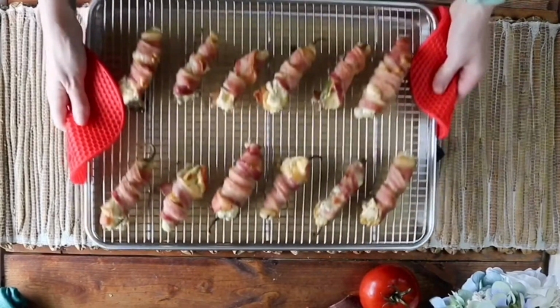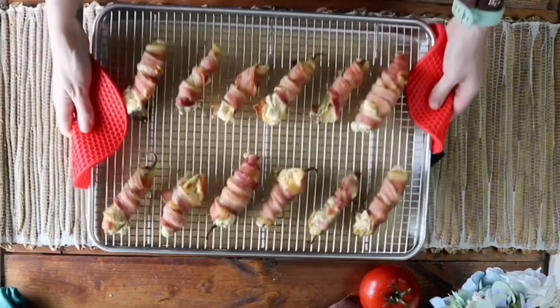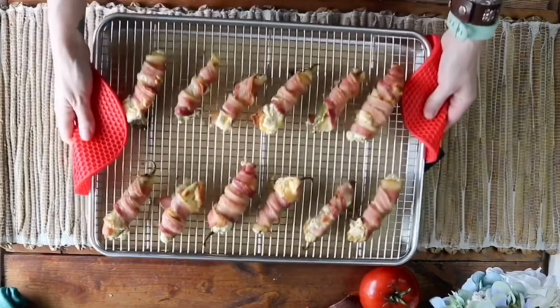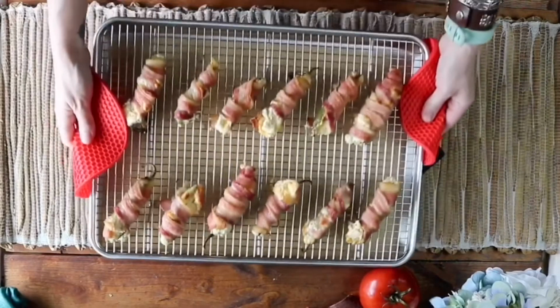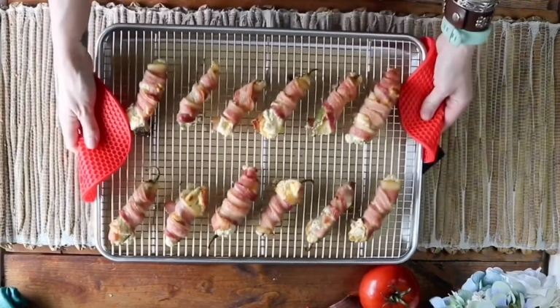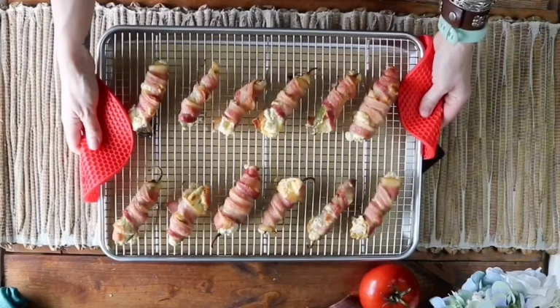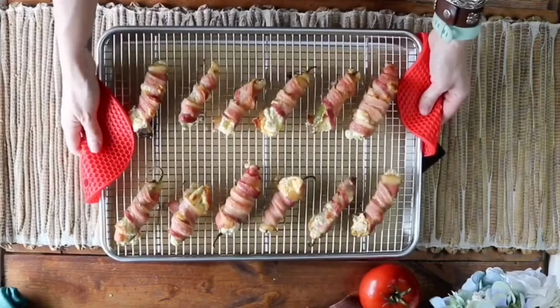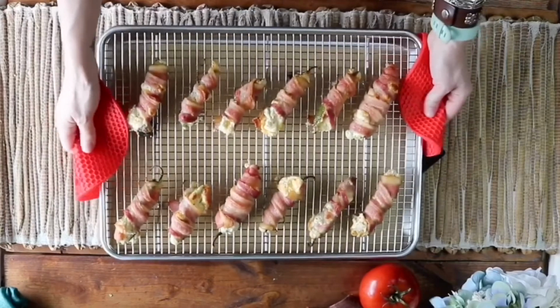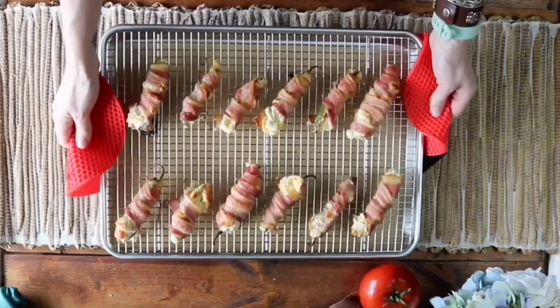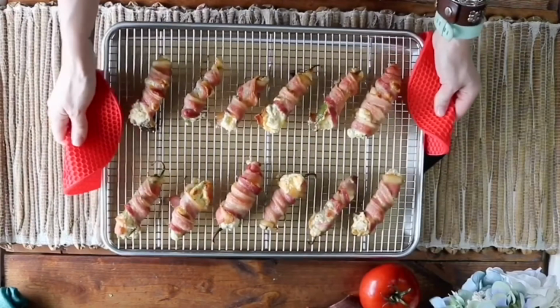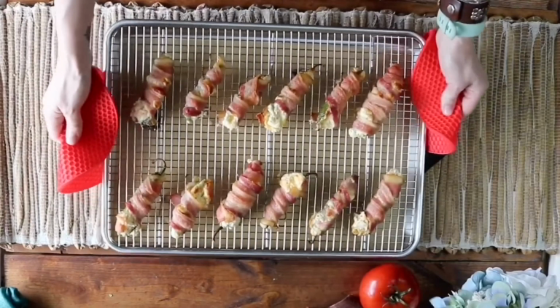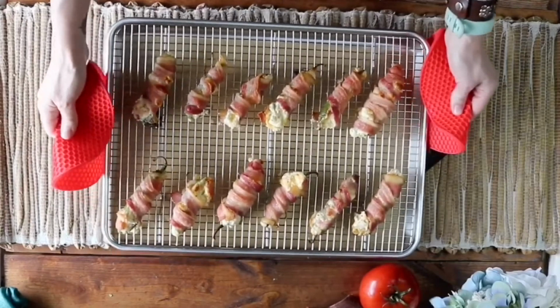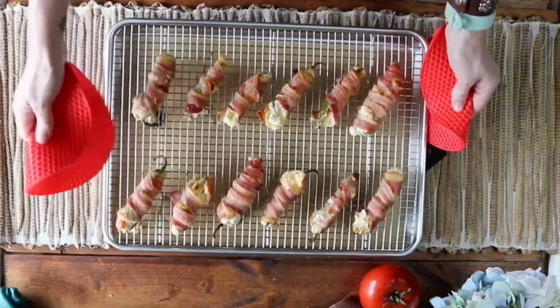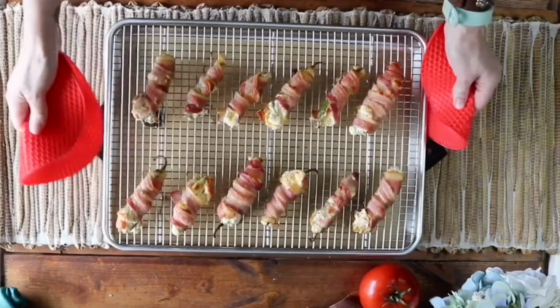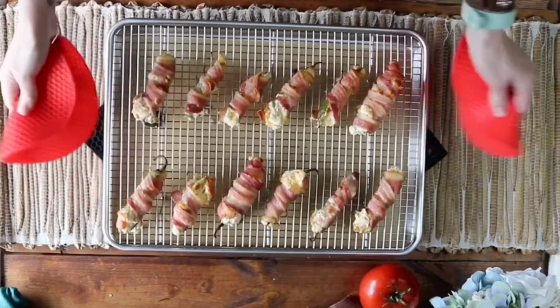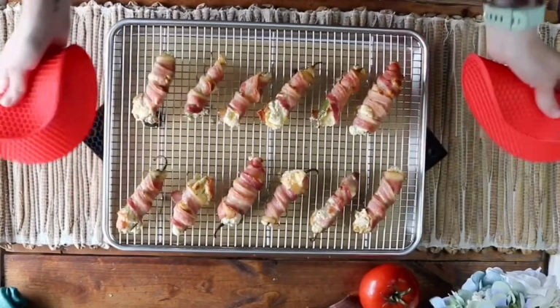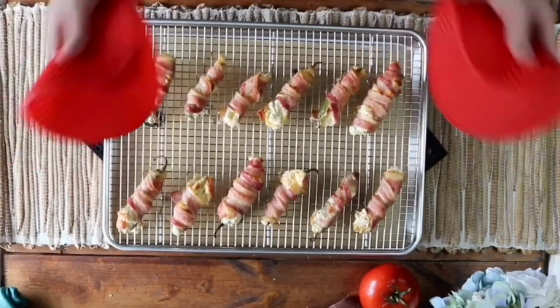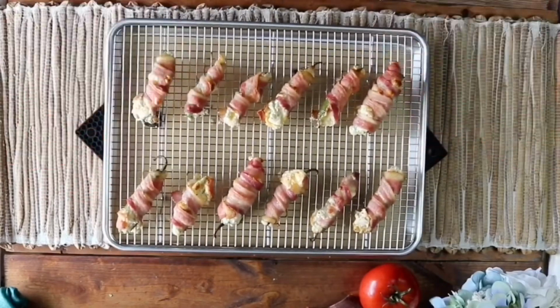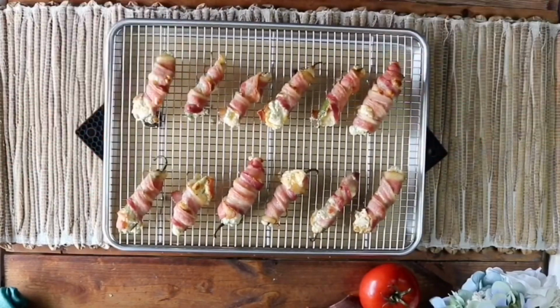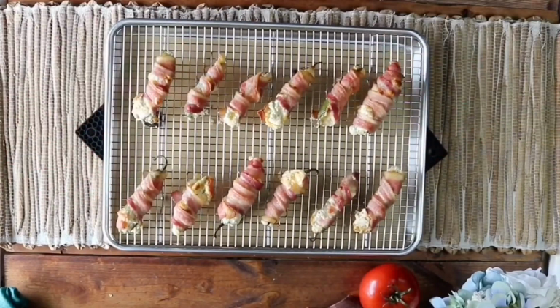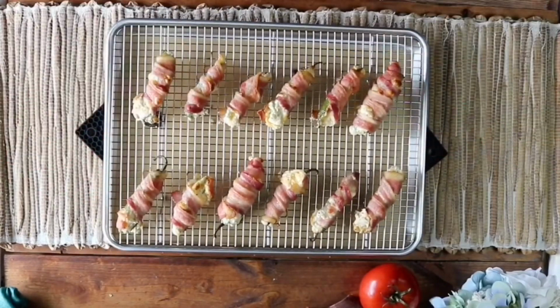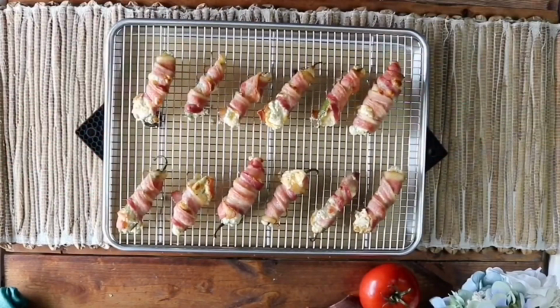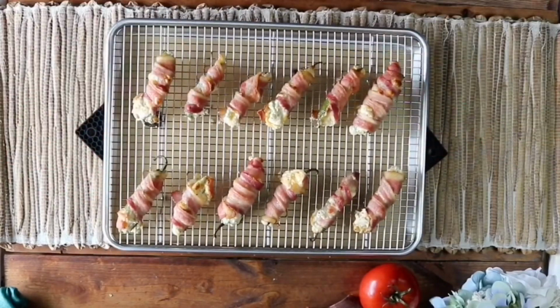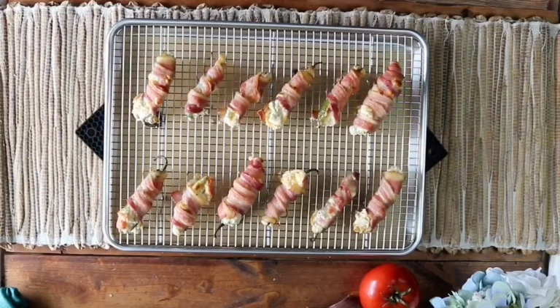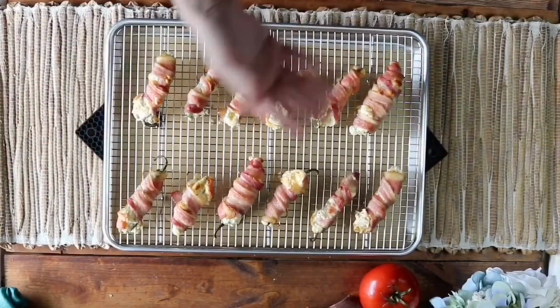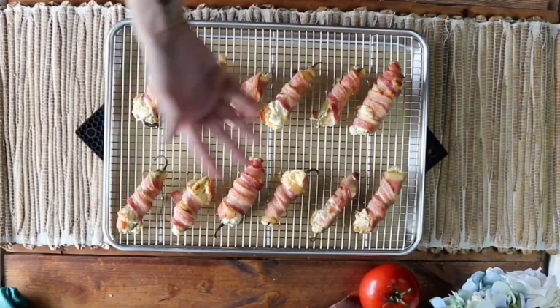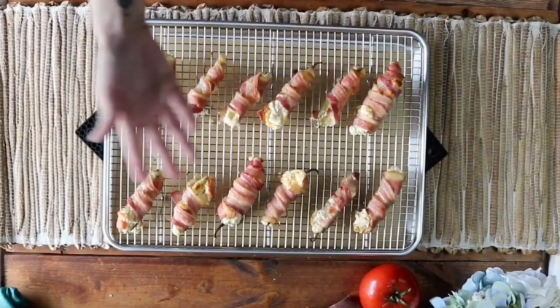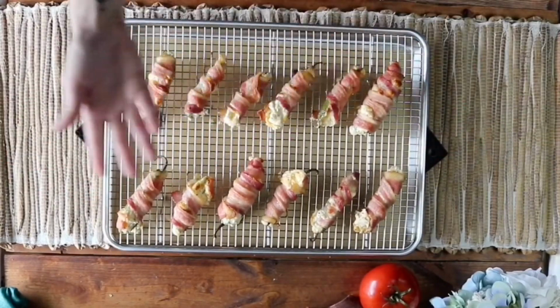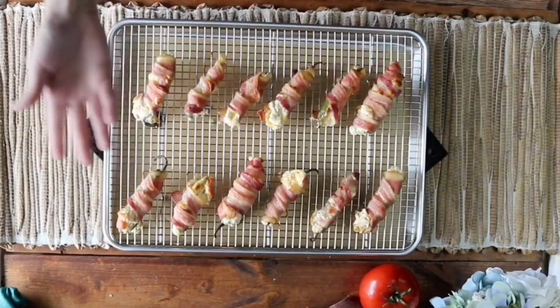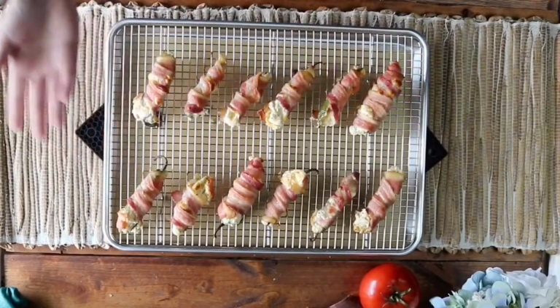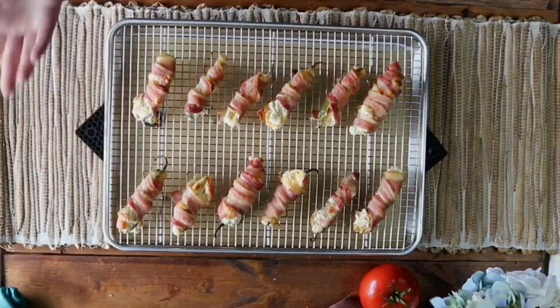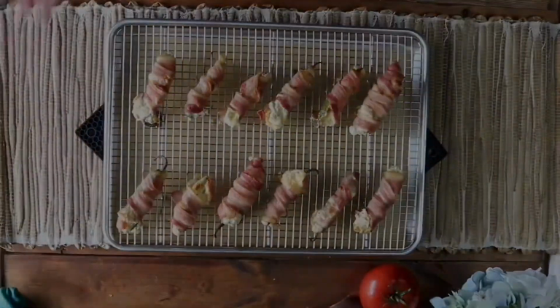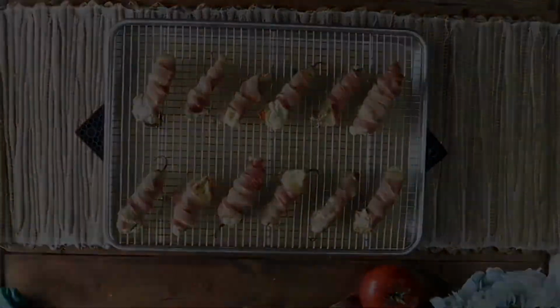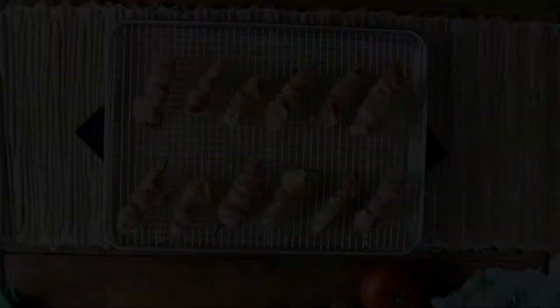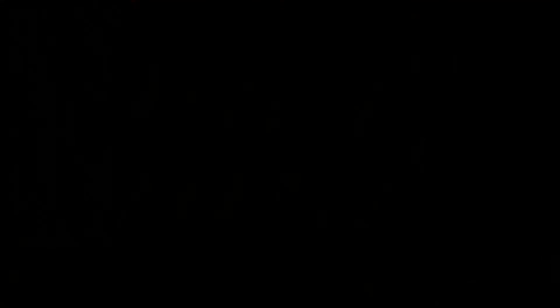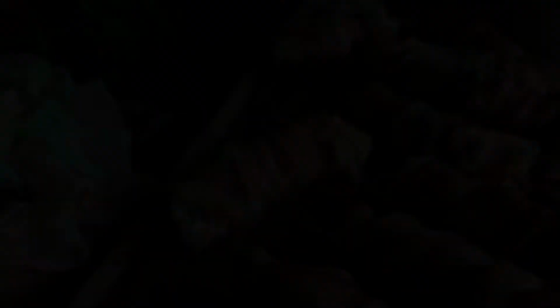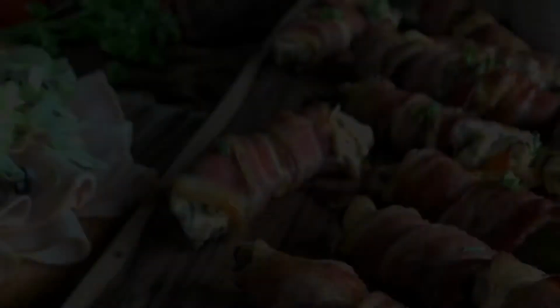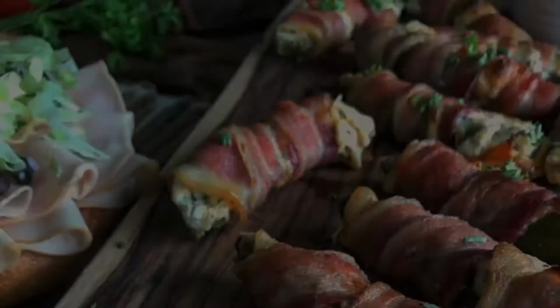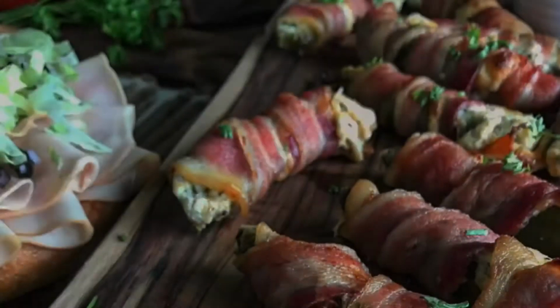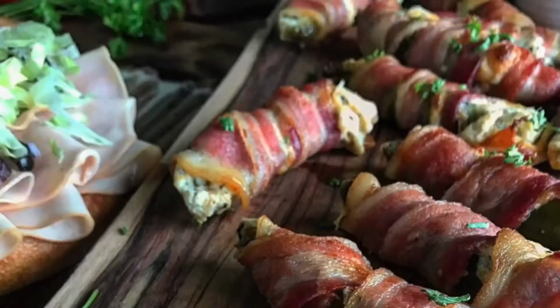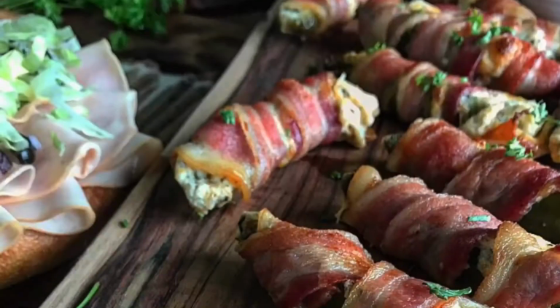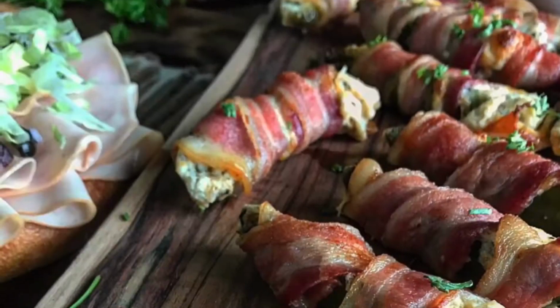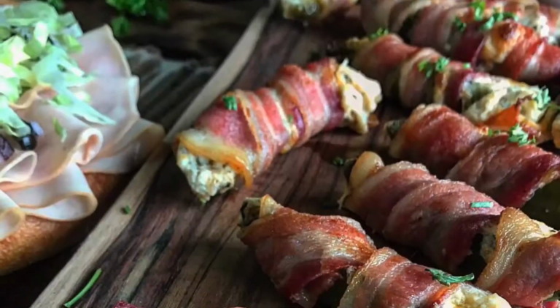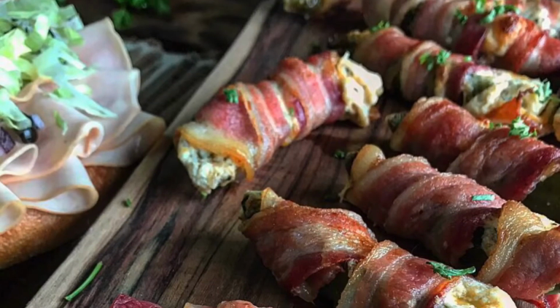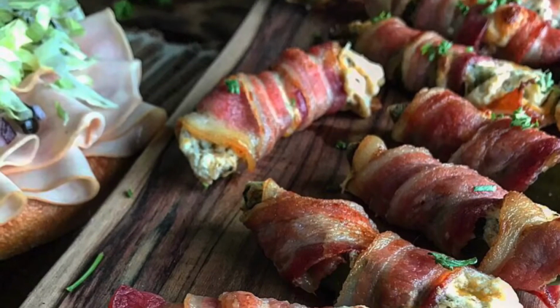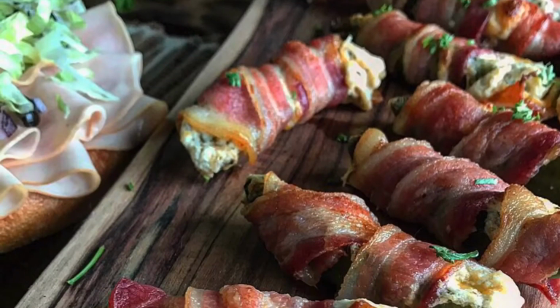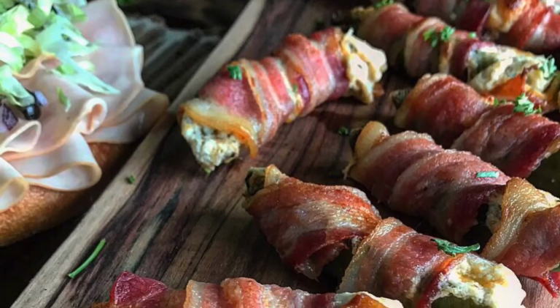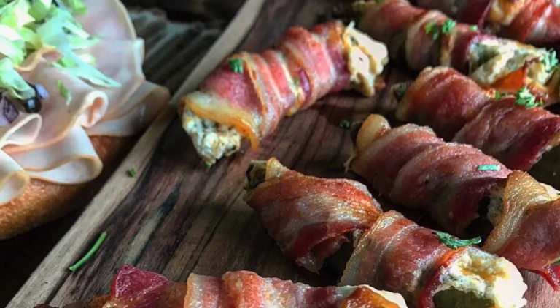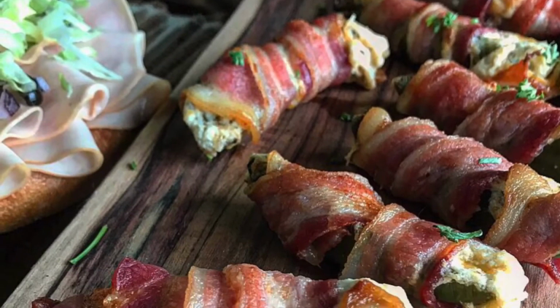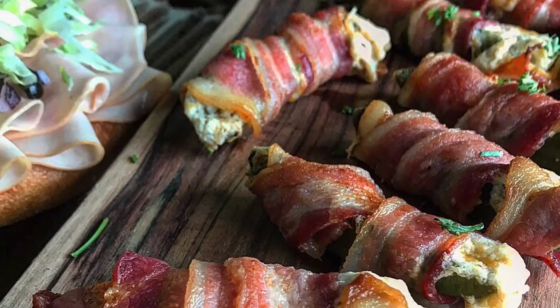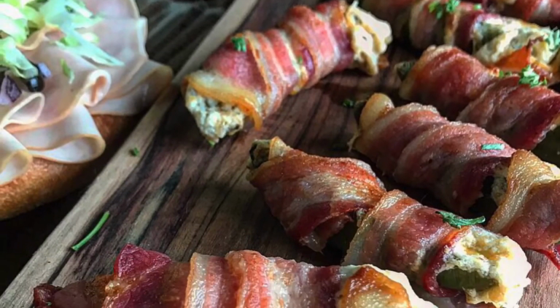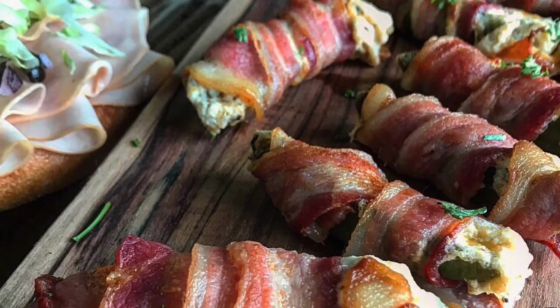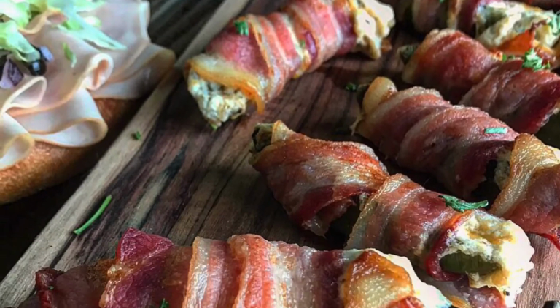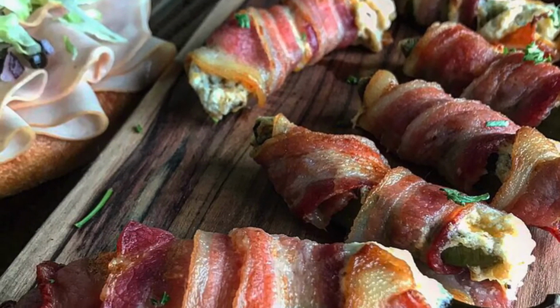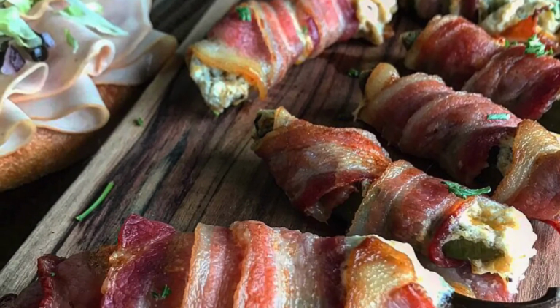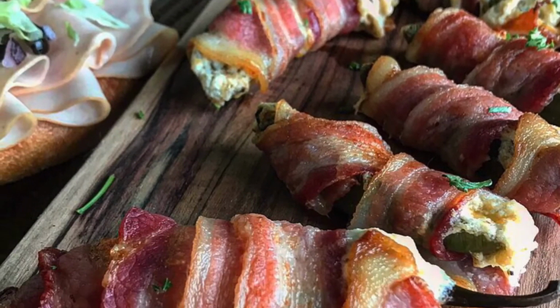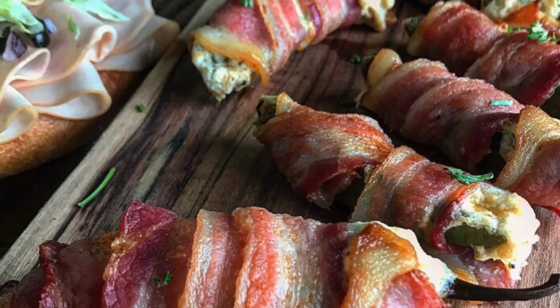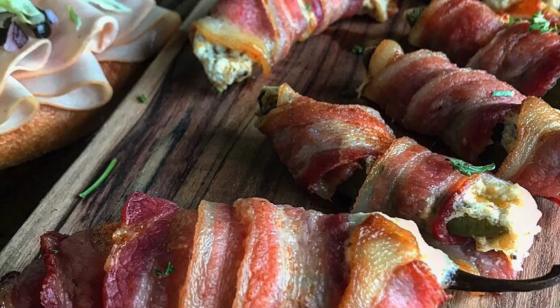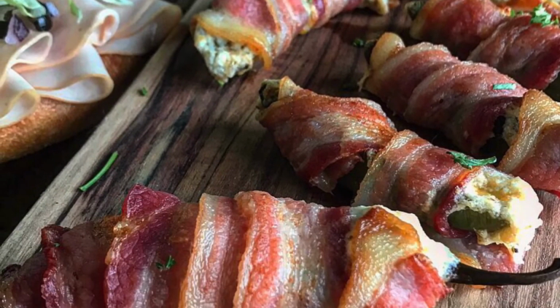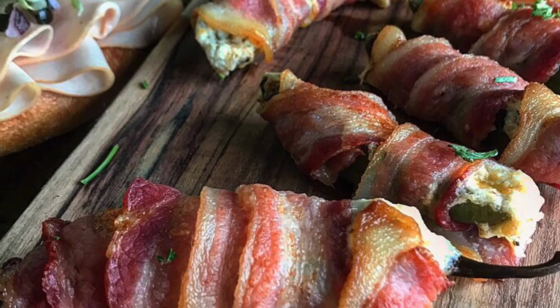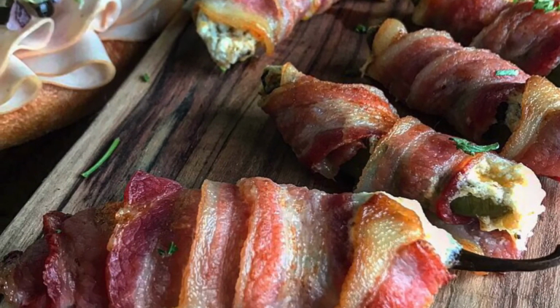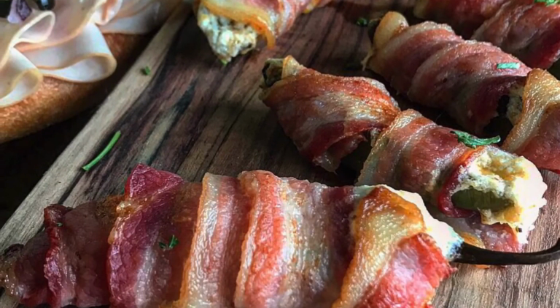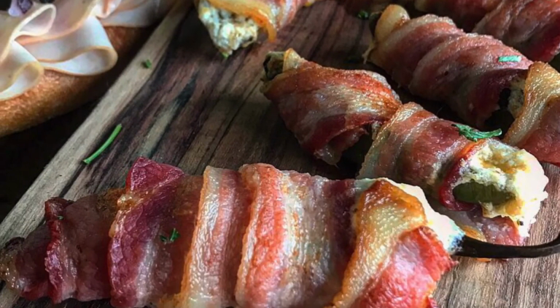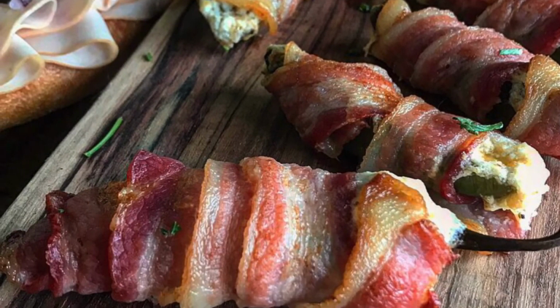And there you have it! A delicious appetizer for barbecues, get-togethers, potlucks, or honestly any occasion.